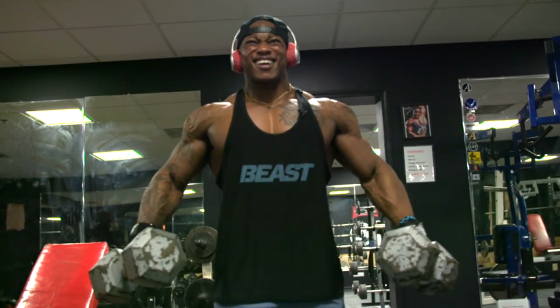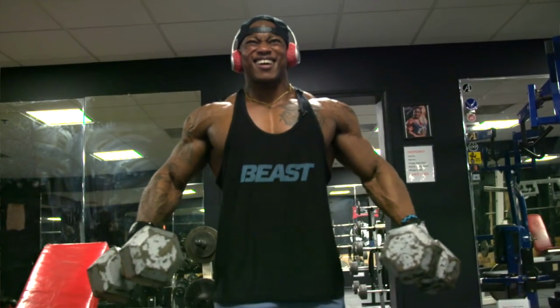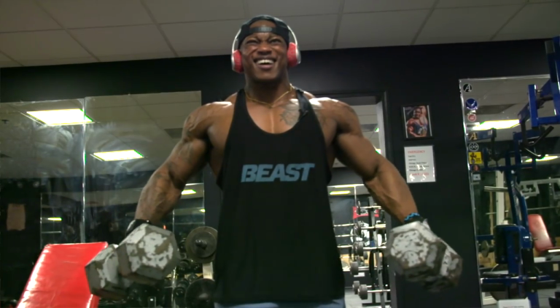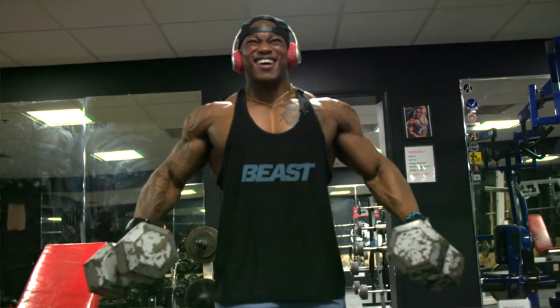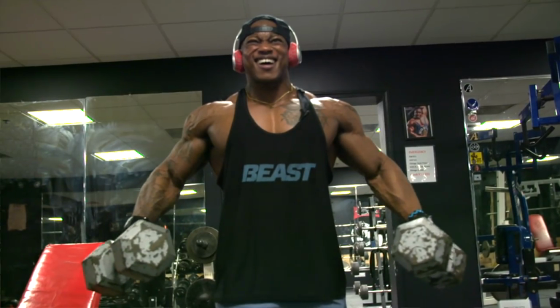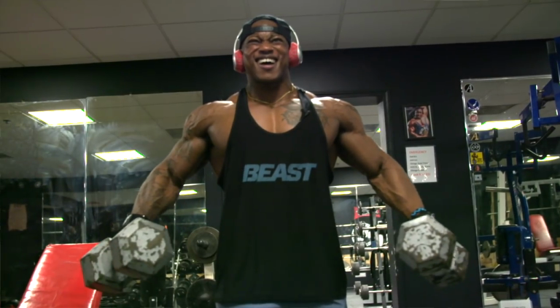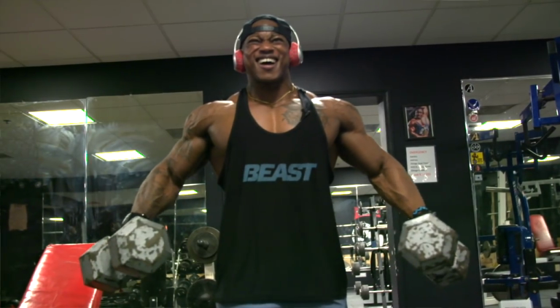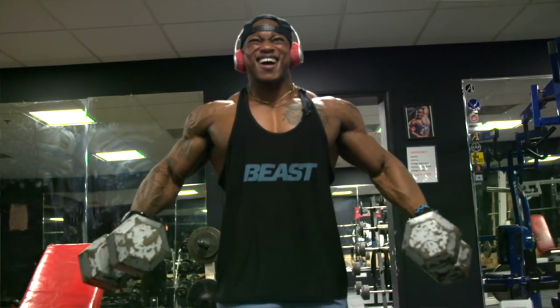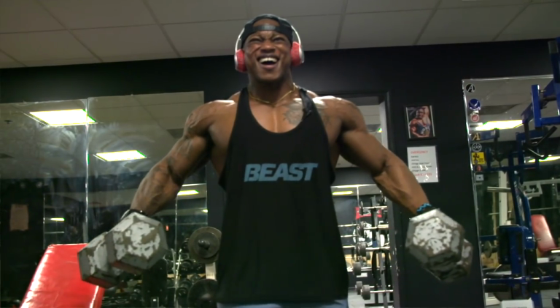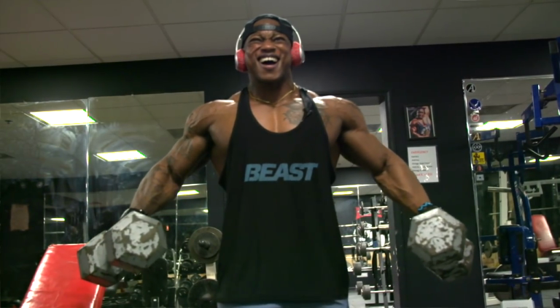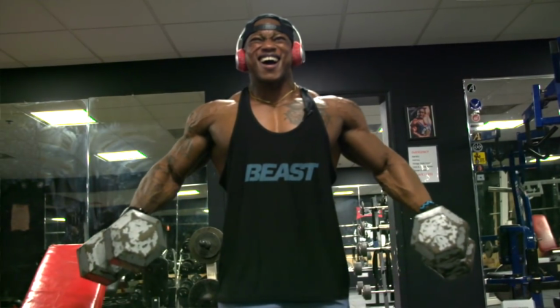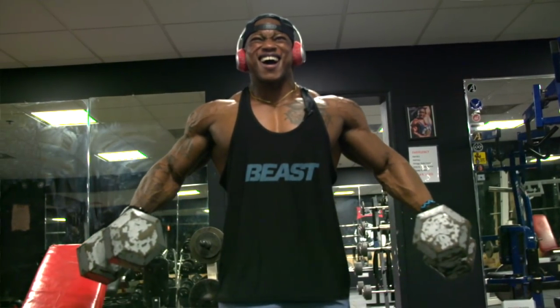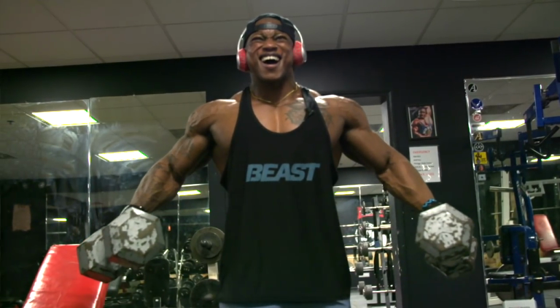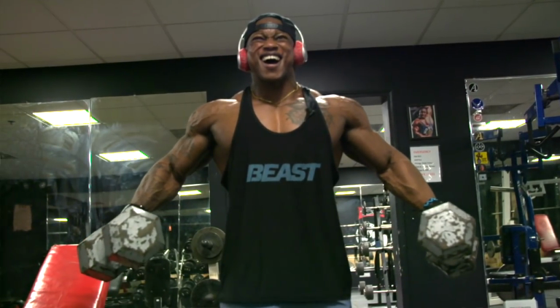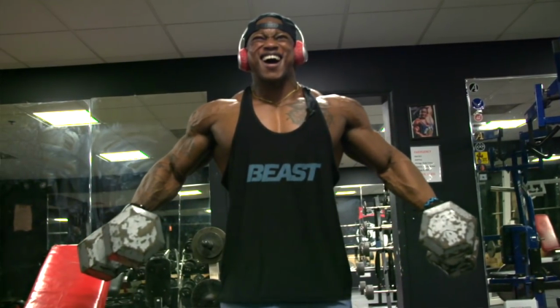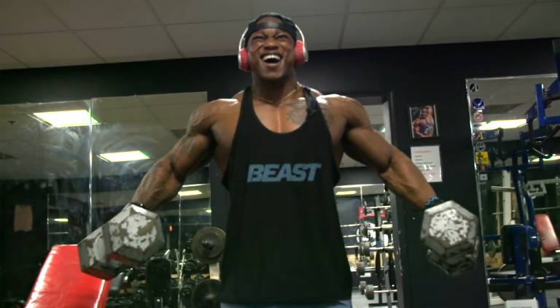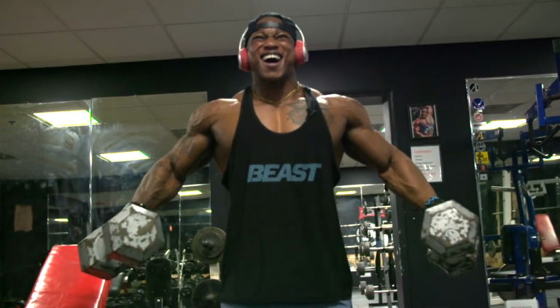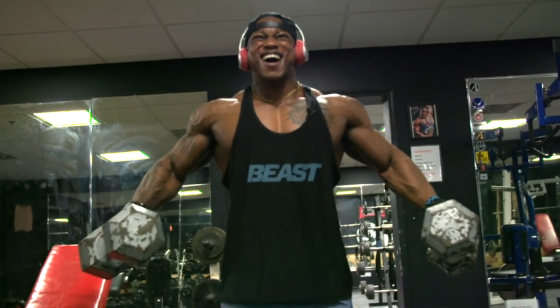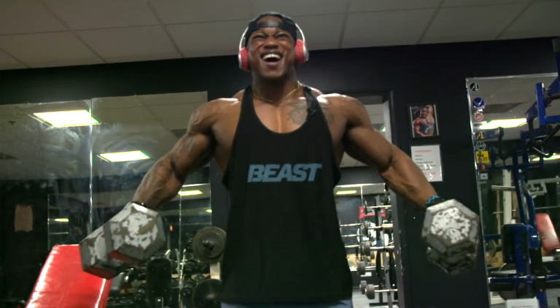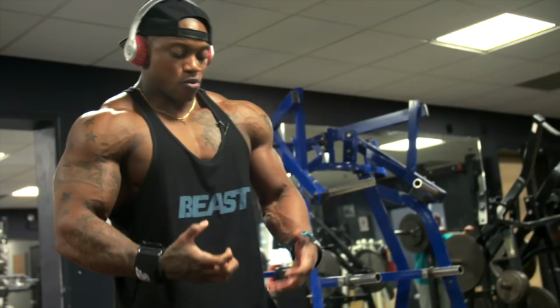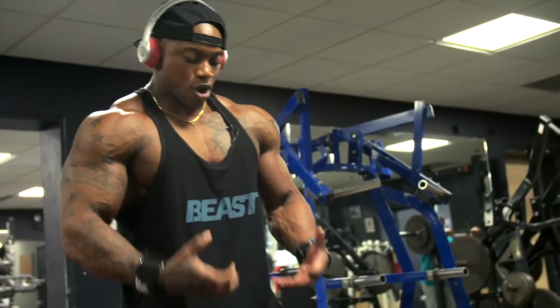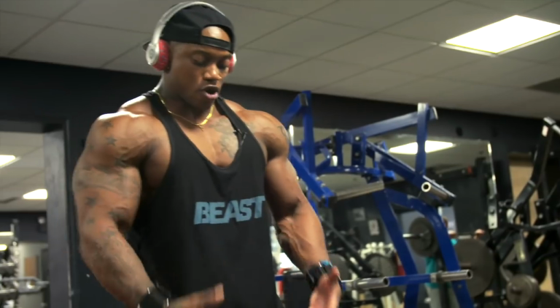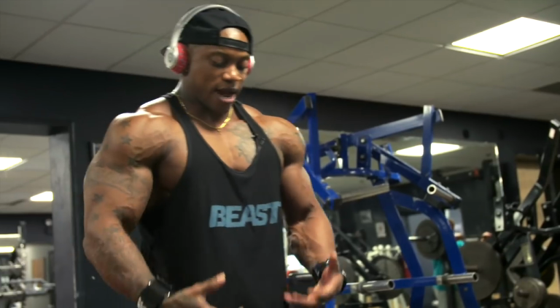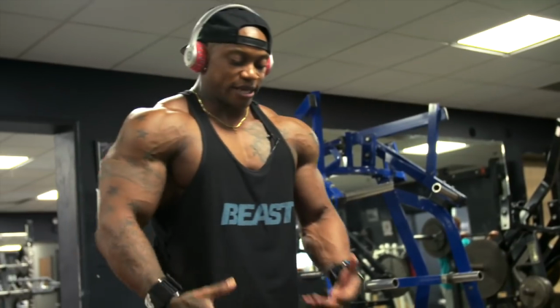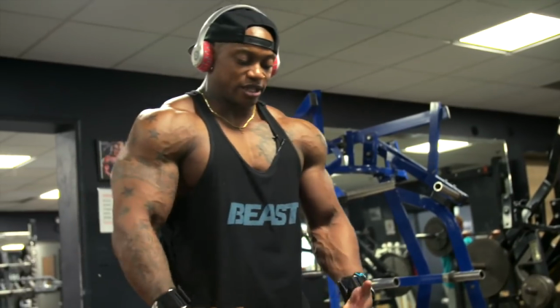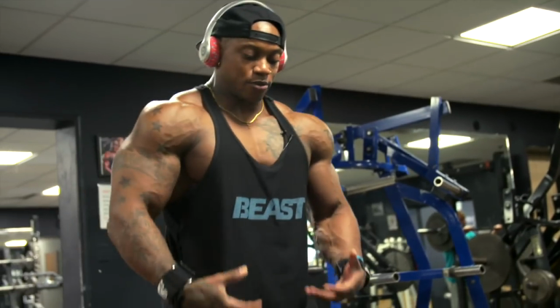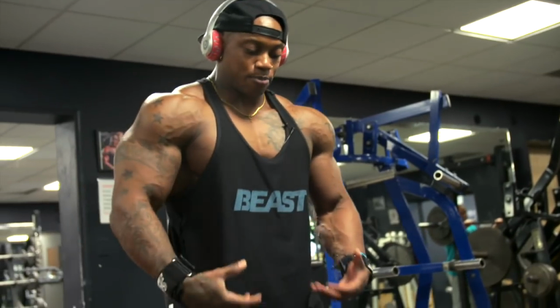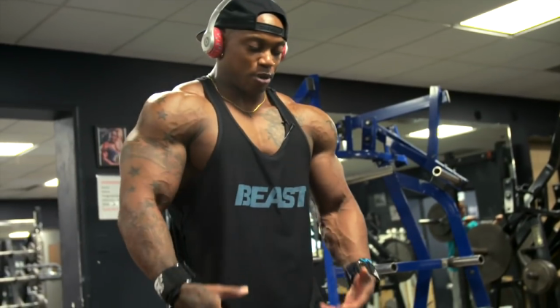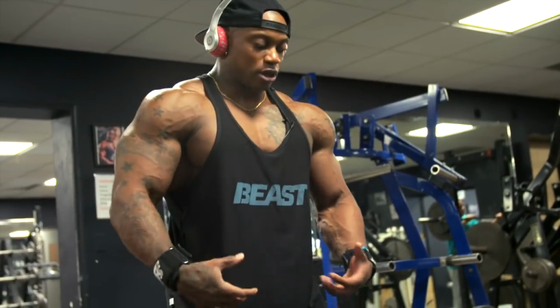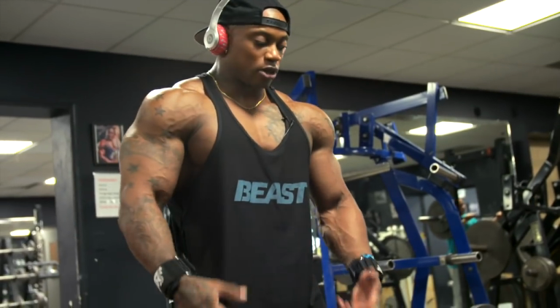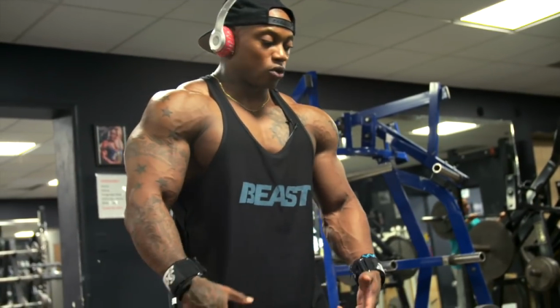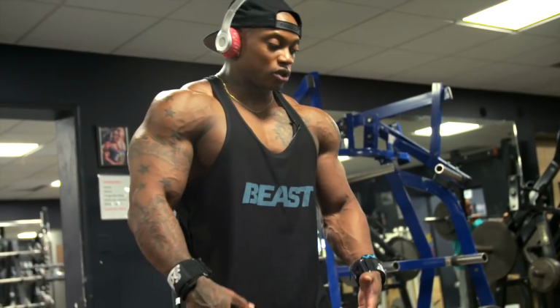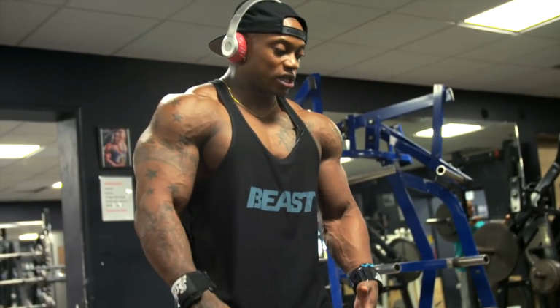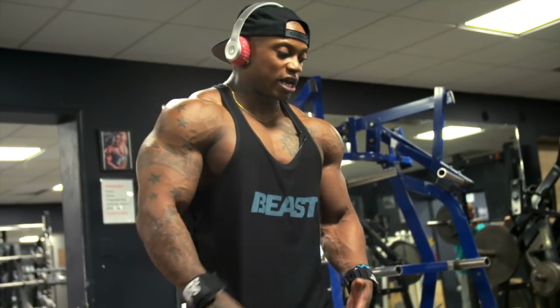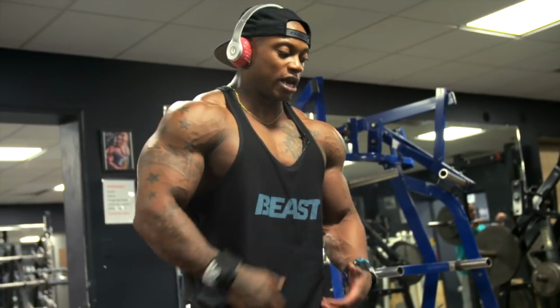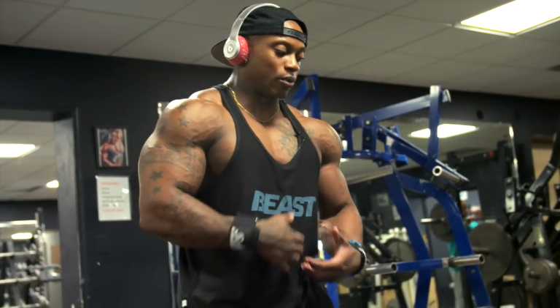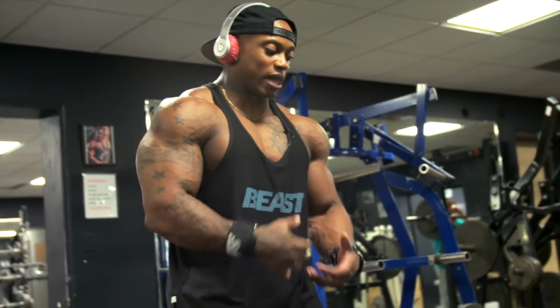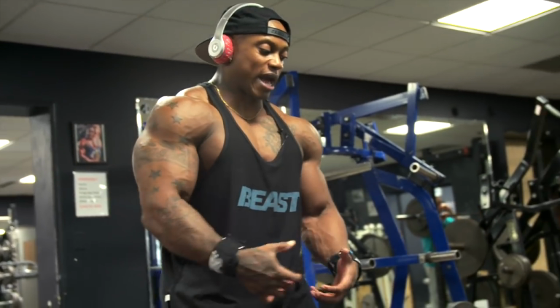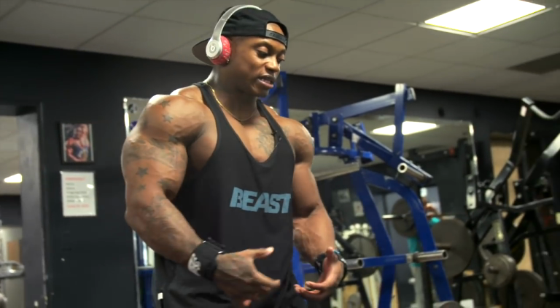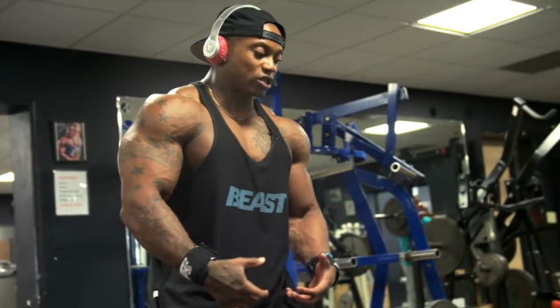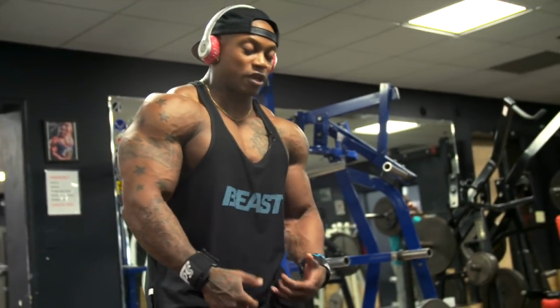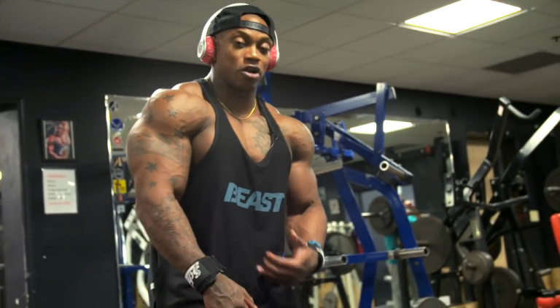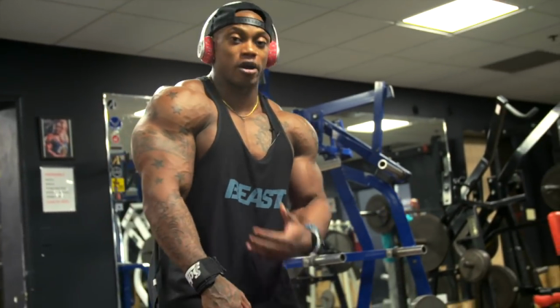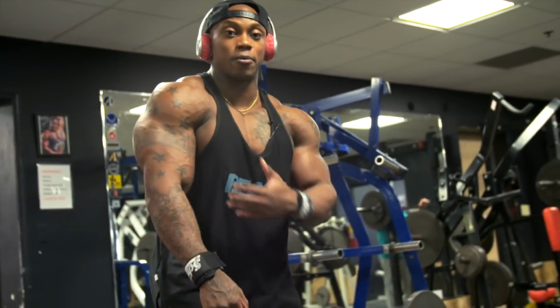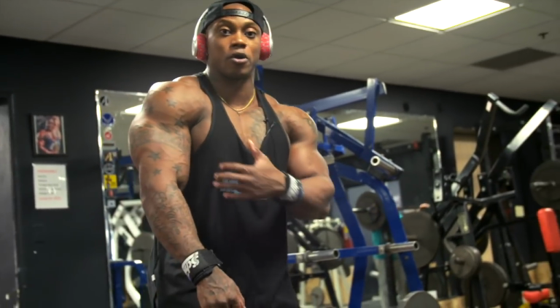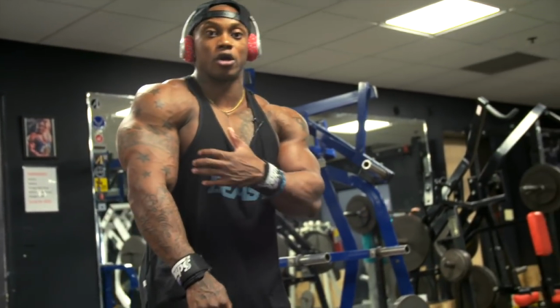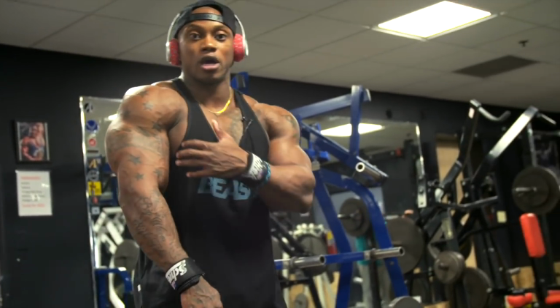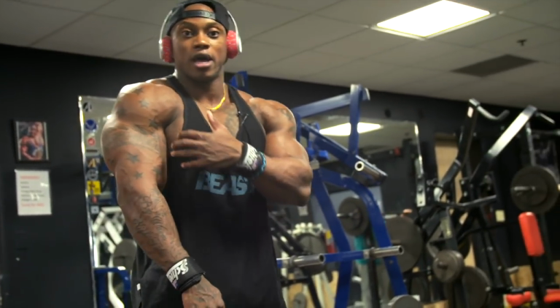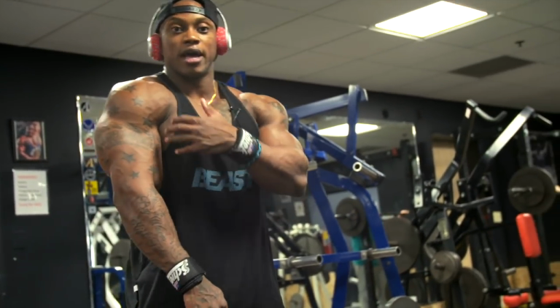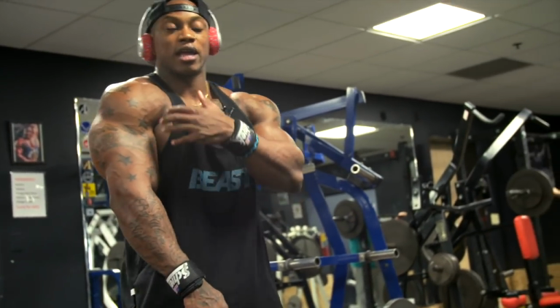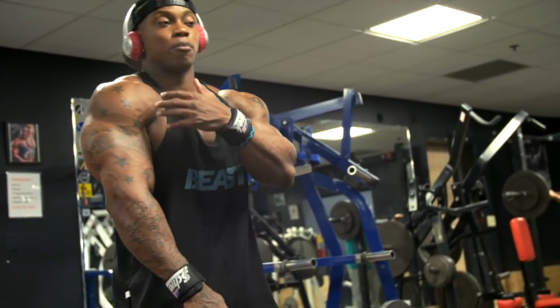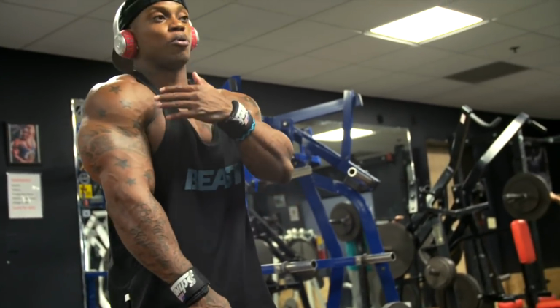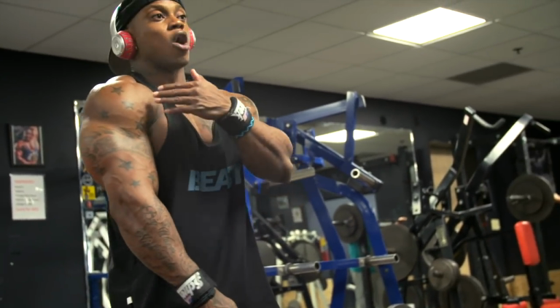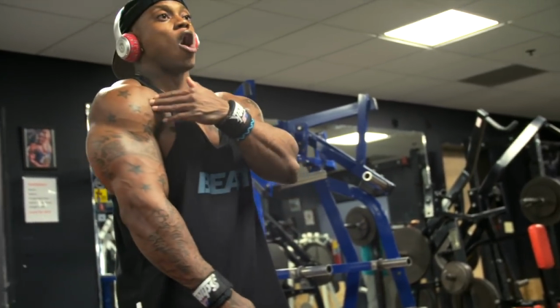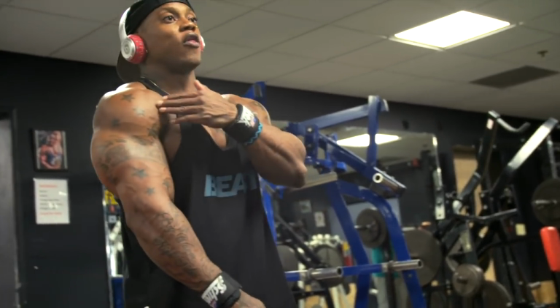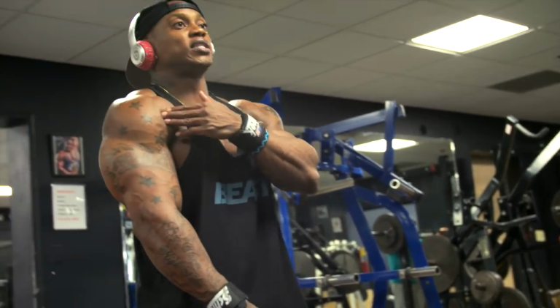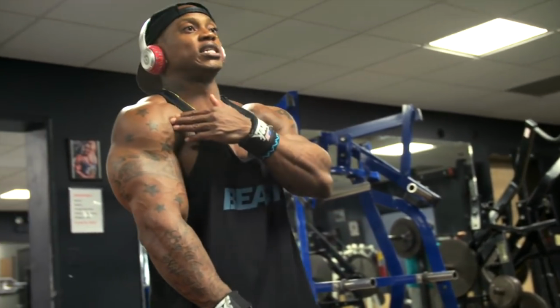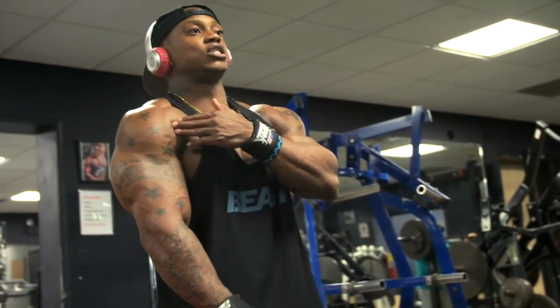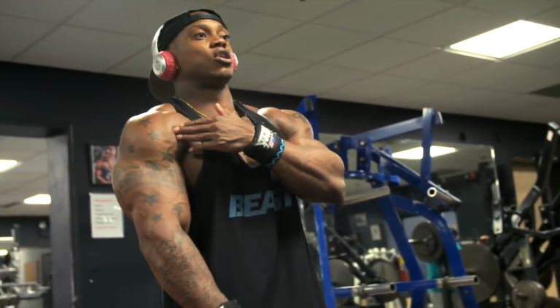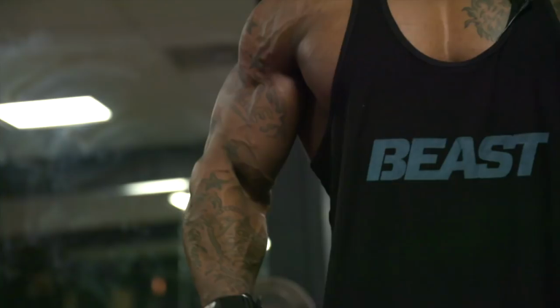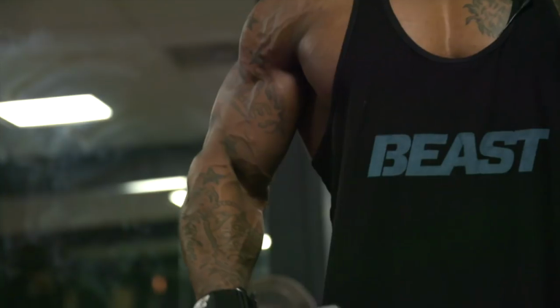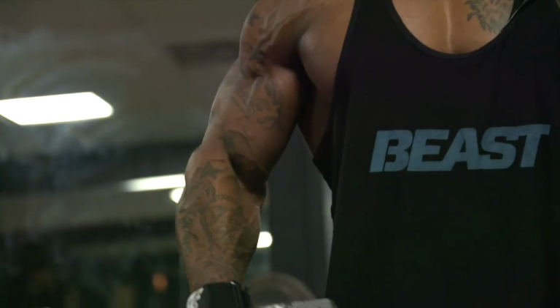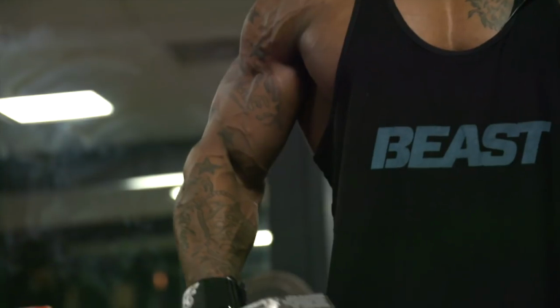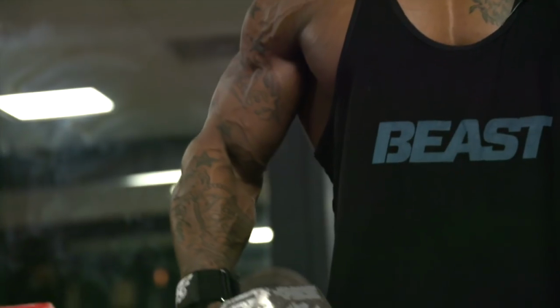You don't want to have an entire grip with your hands. You want your hands to be loose and relaxed so that you're able to put all the tension on your shoulder.